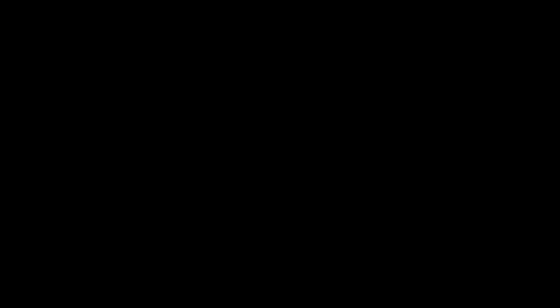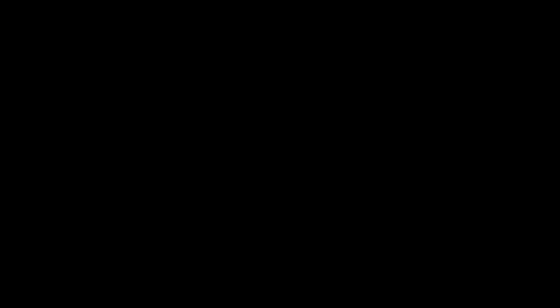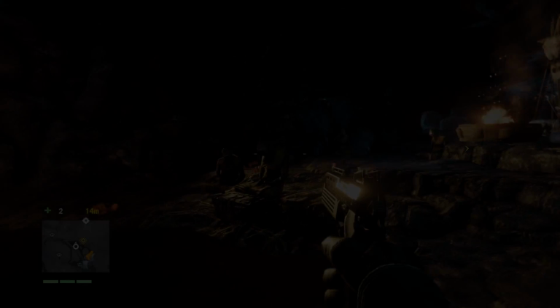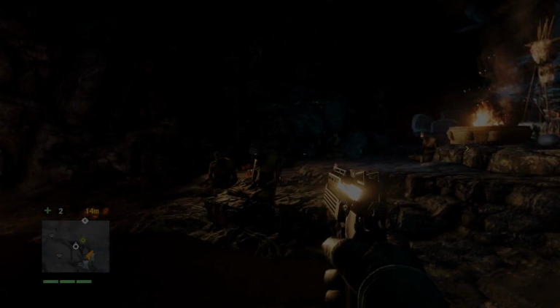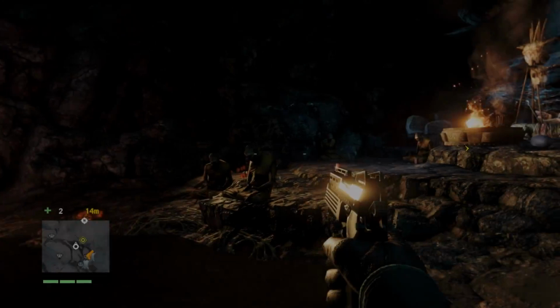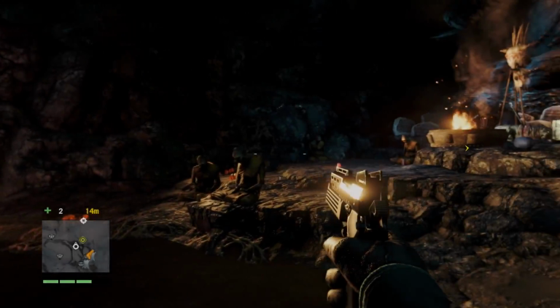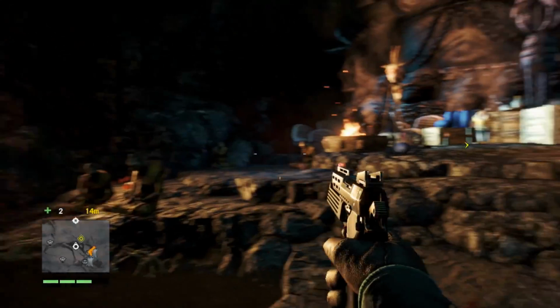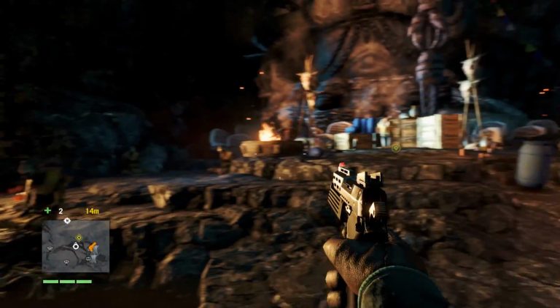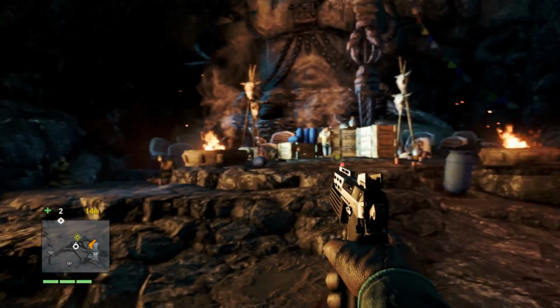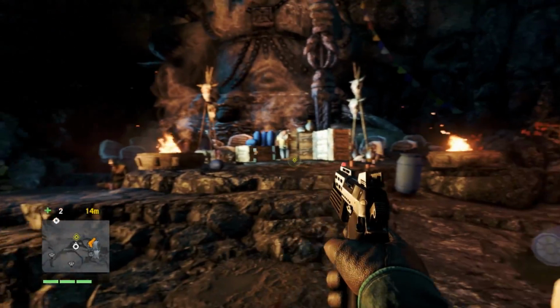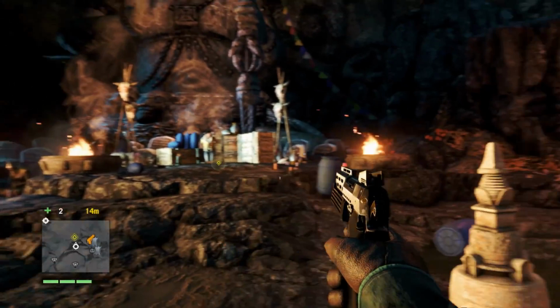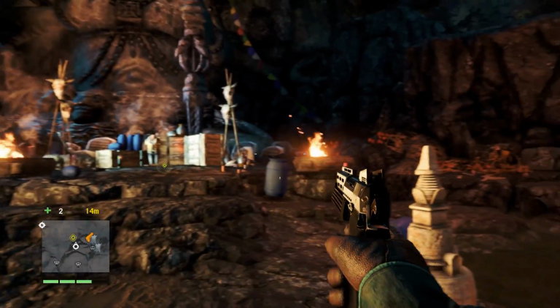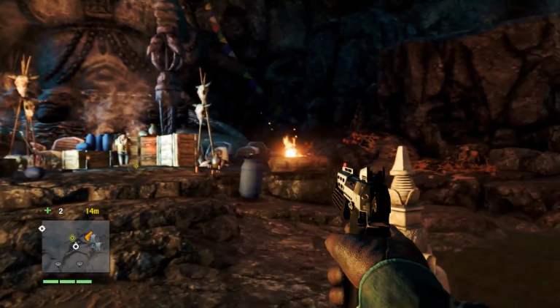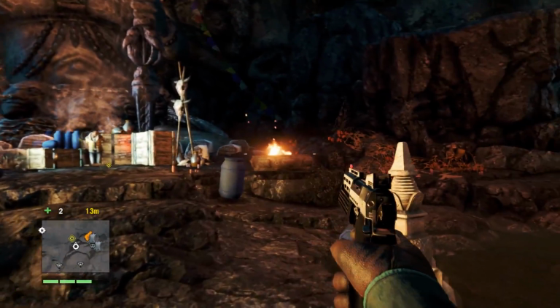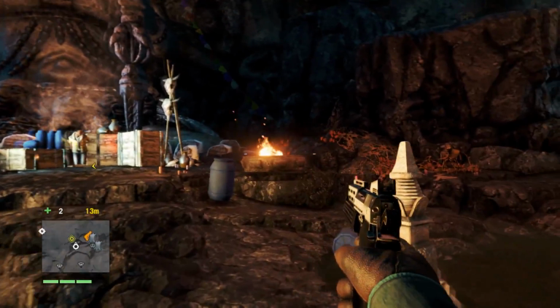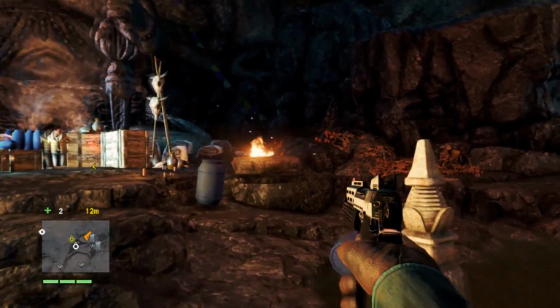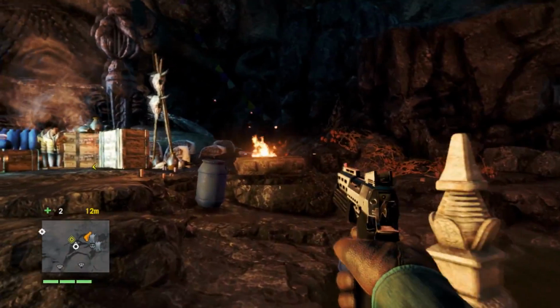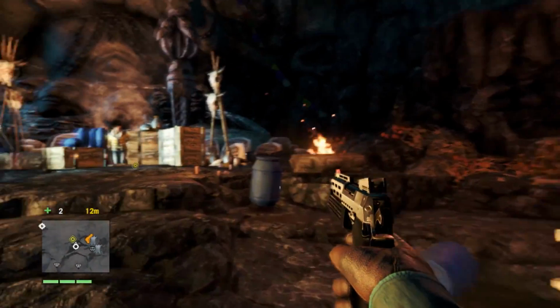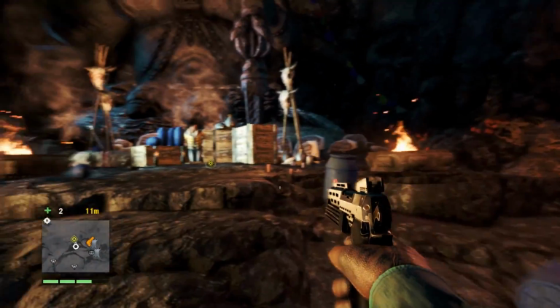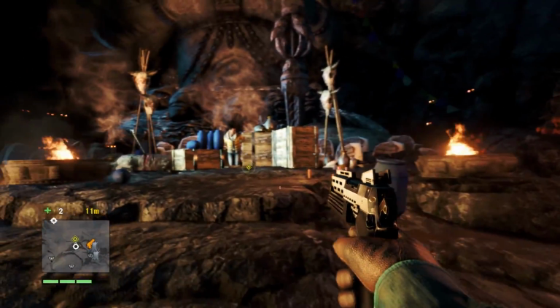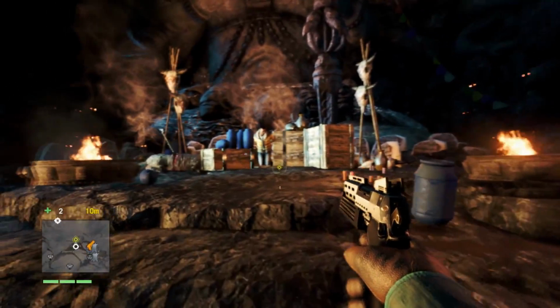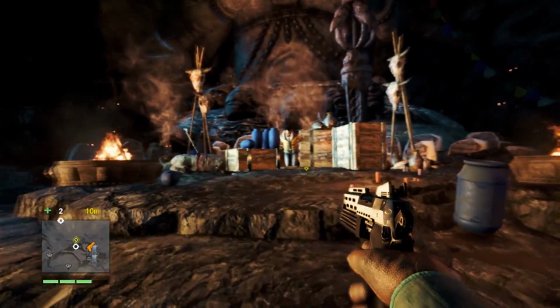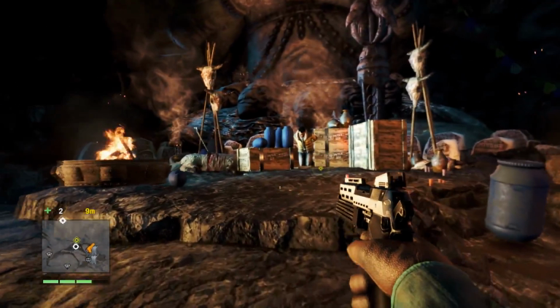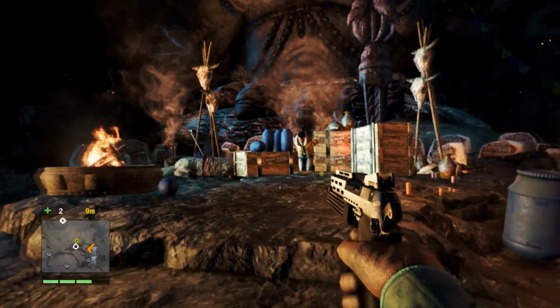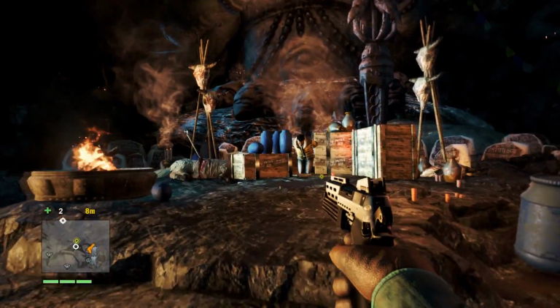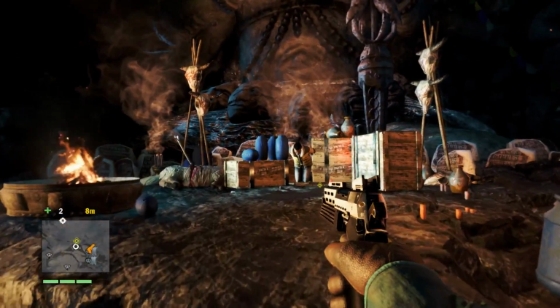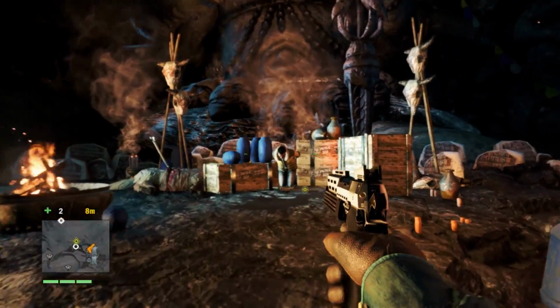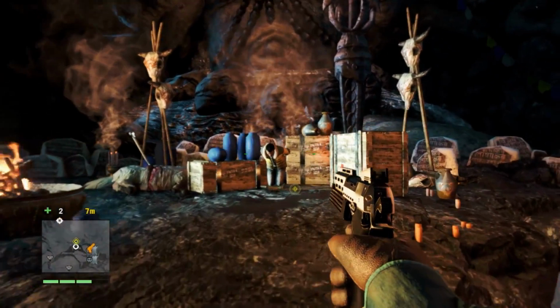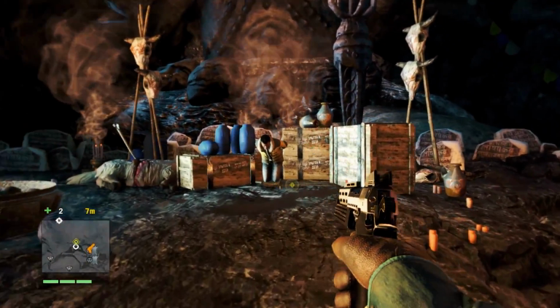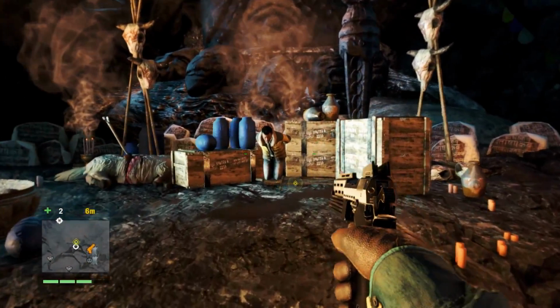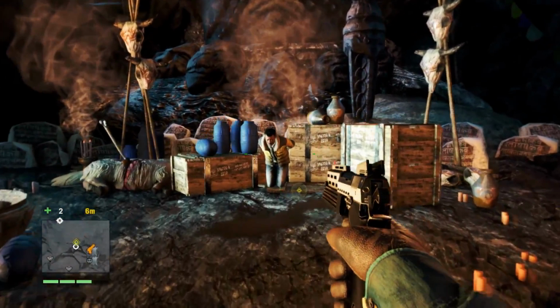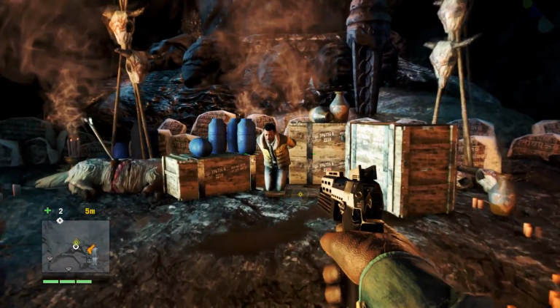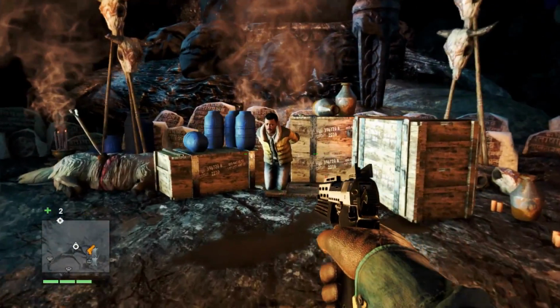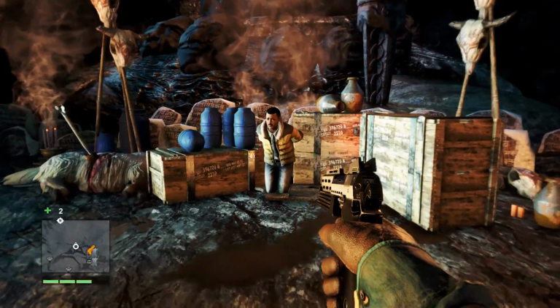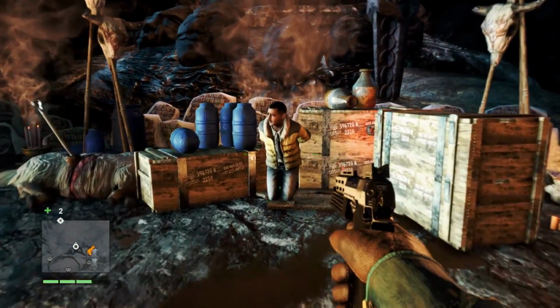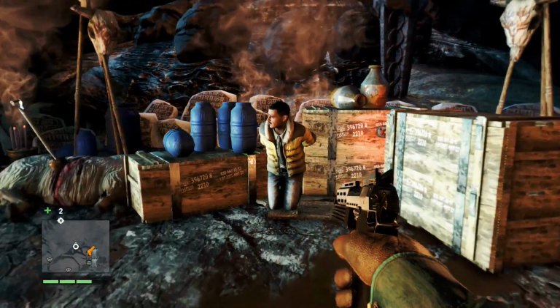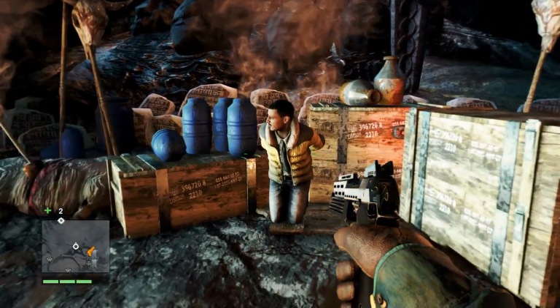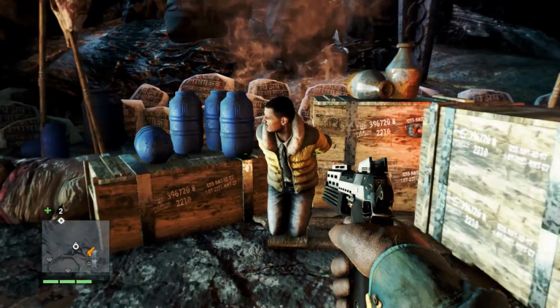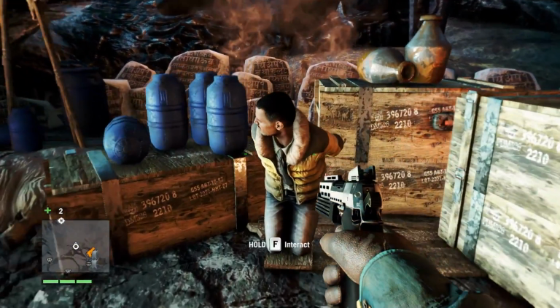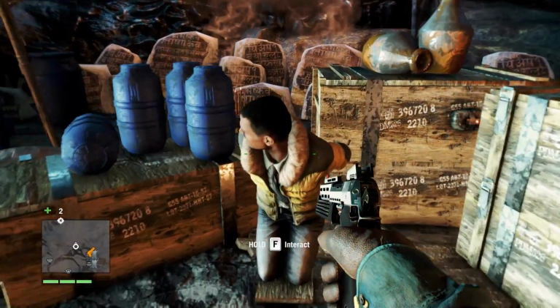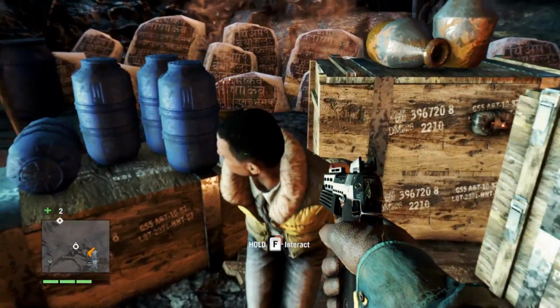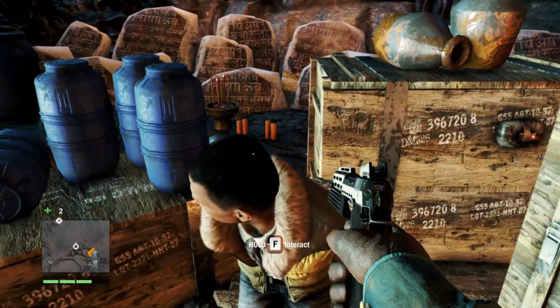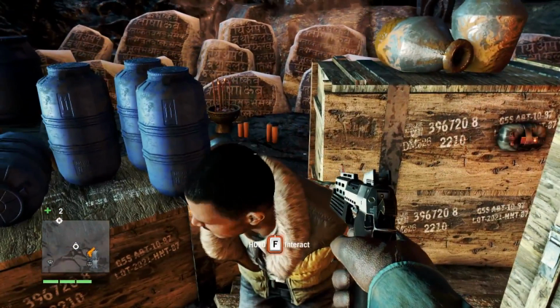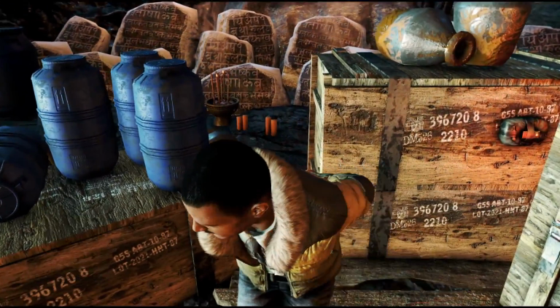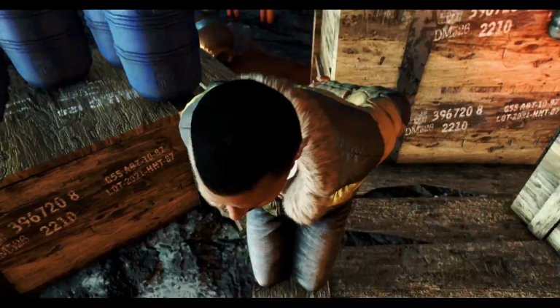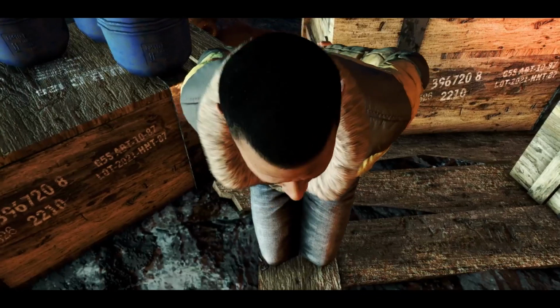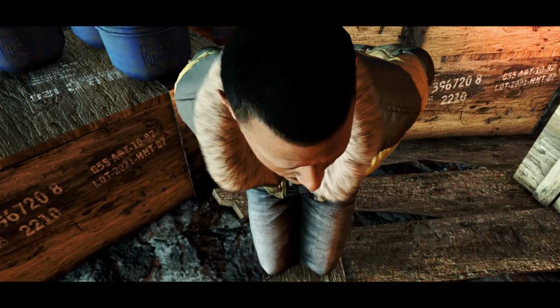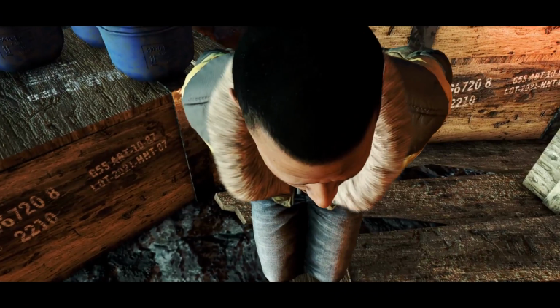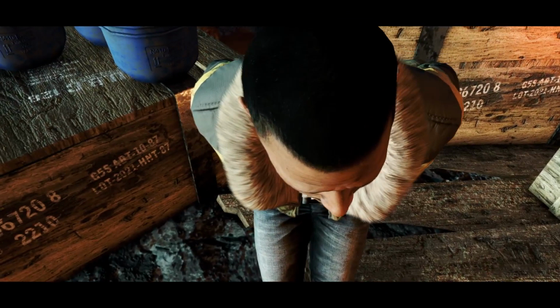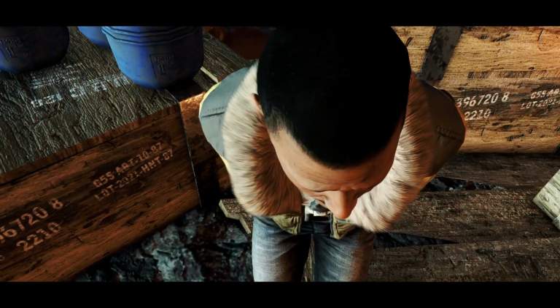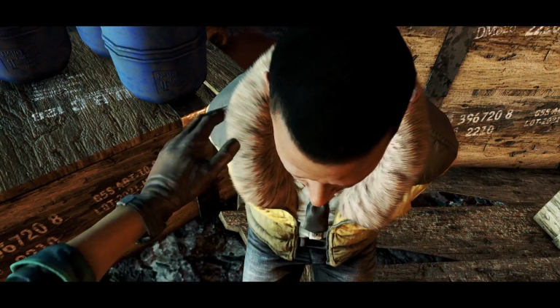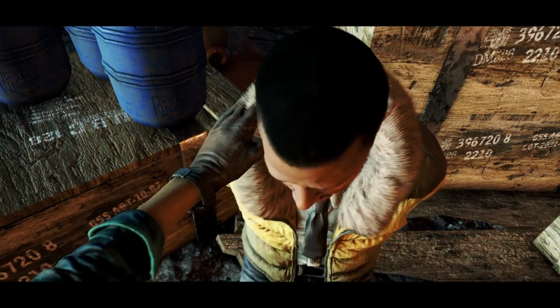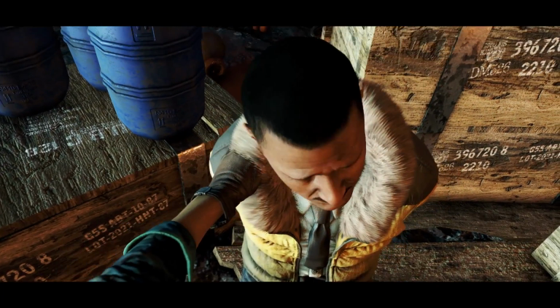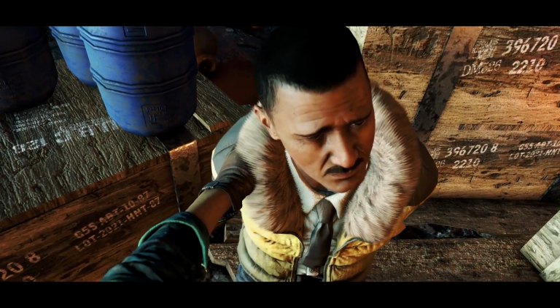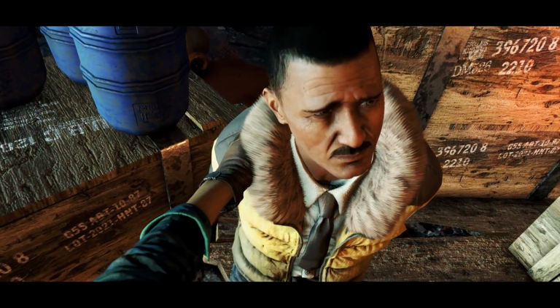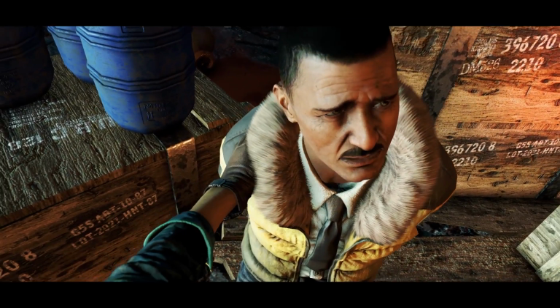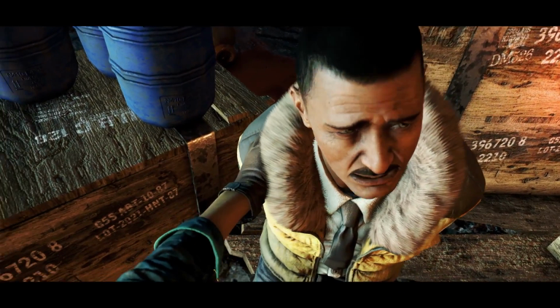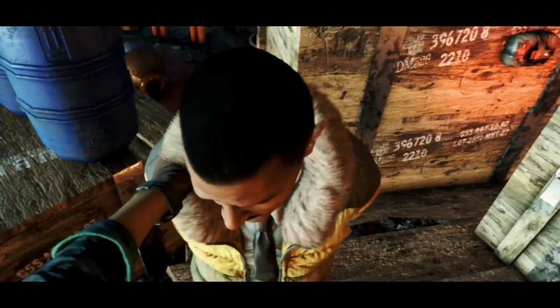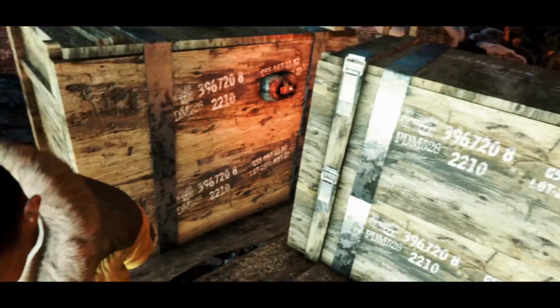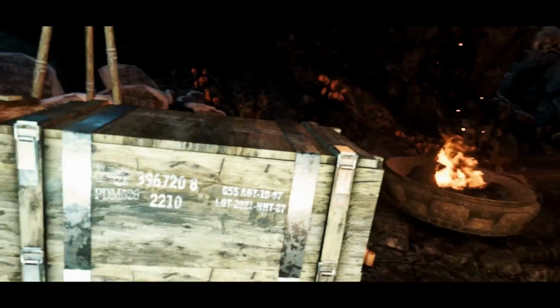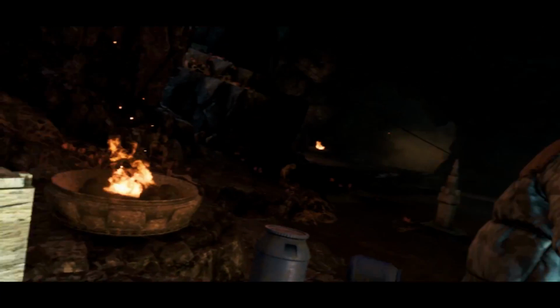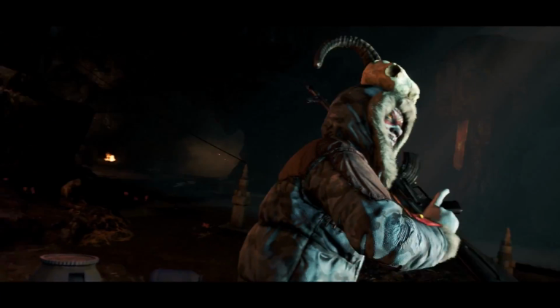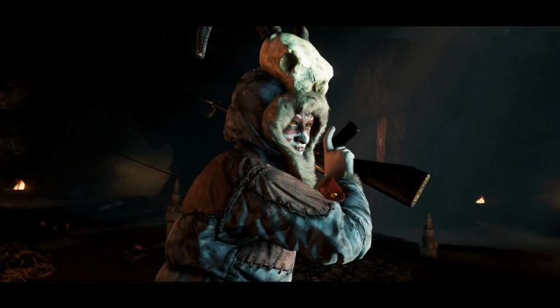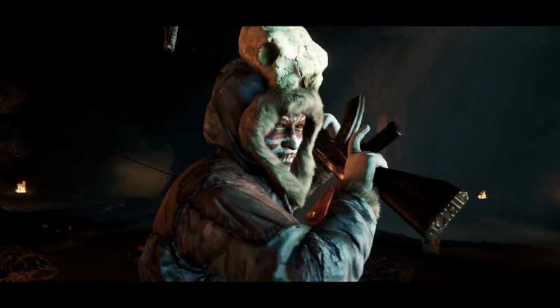Now here you are in a cultist cavern. And as you're about to free the pilot, a demon worshipper sneaks up behind you and knocks you out.